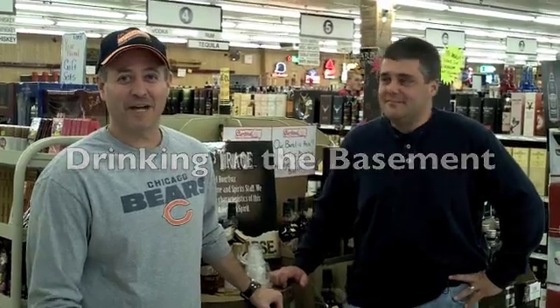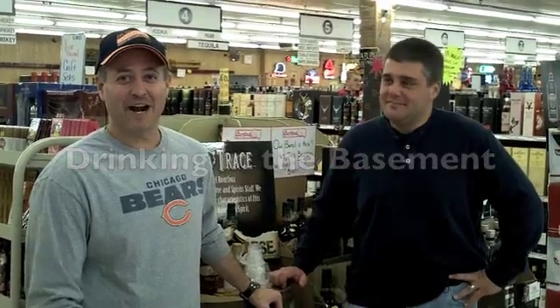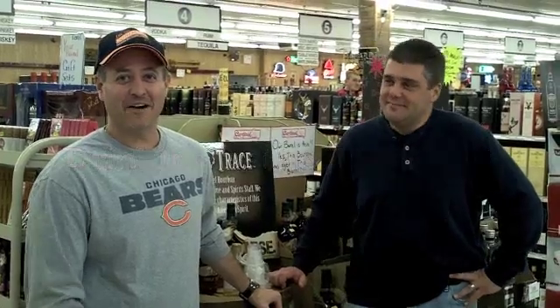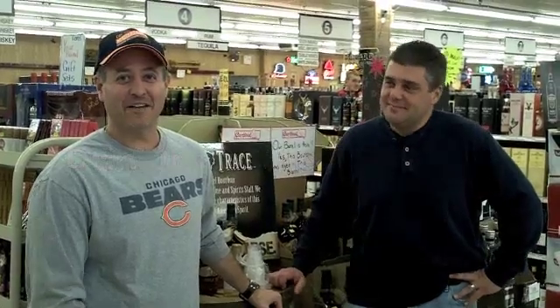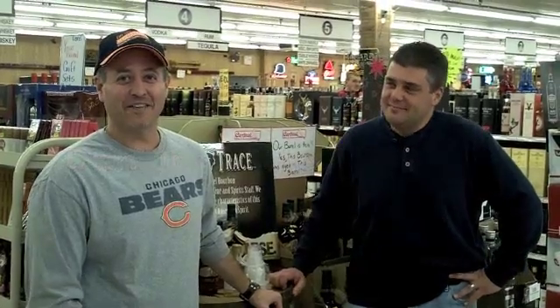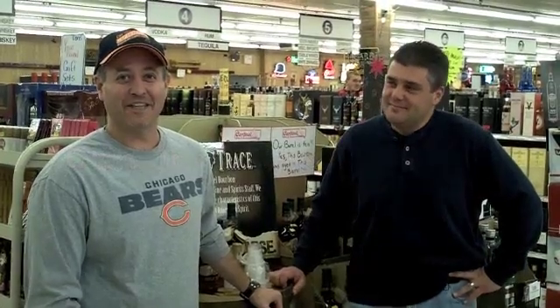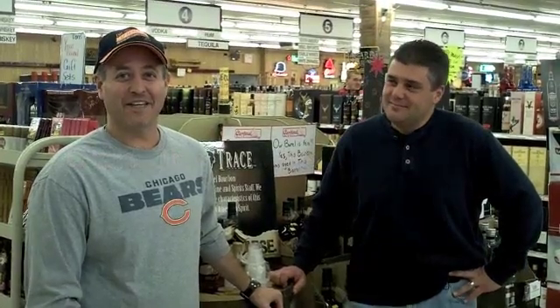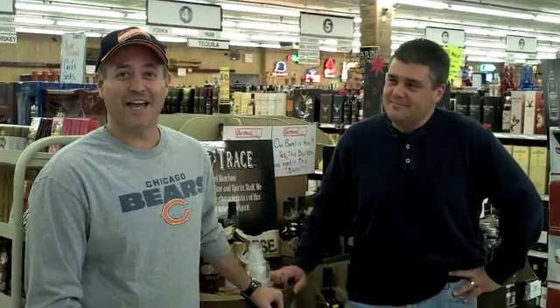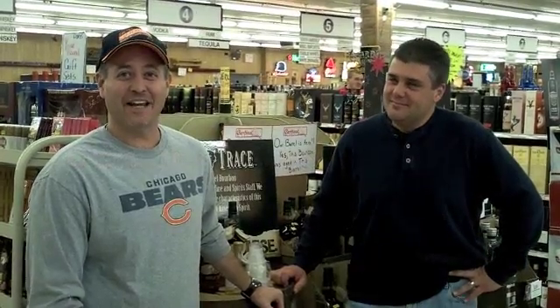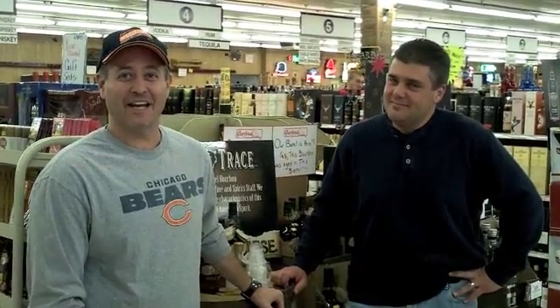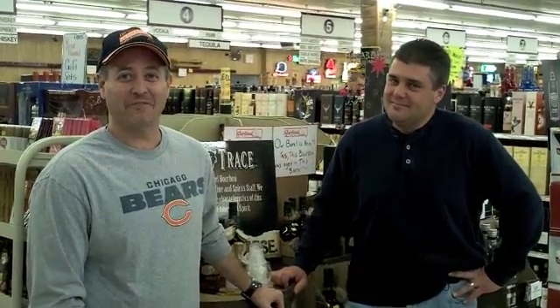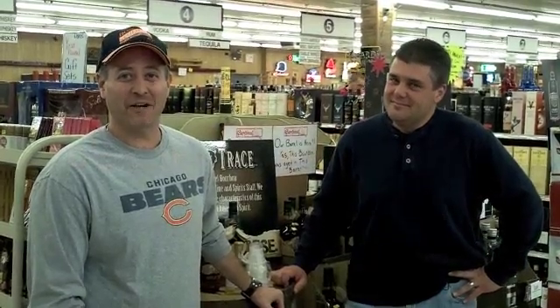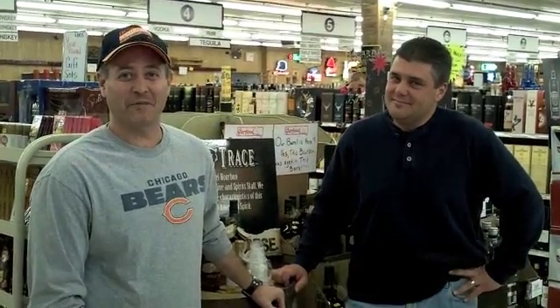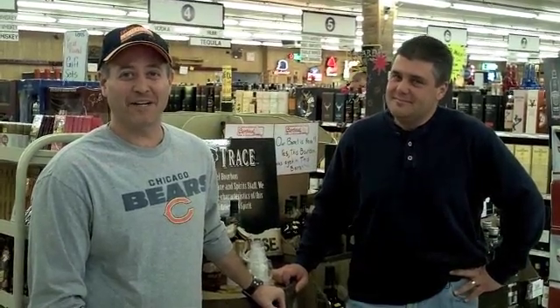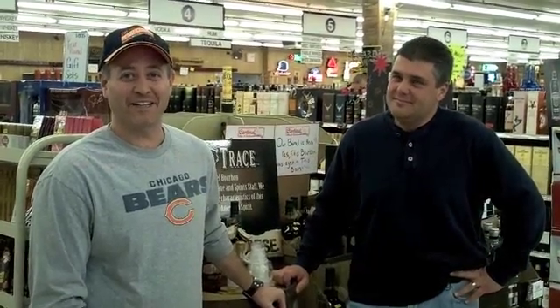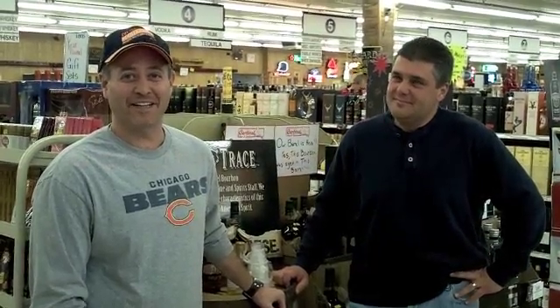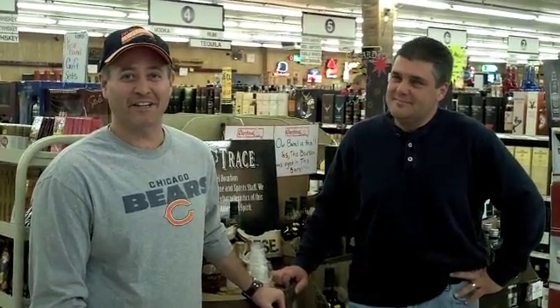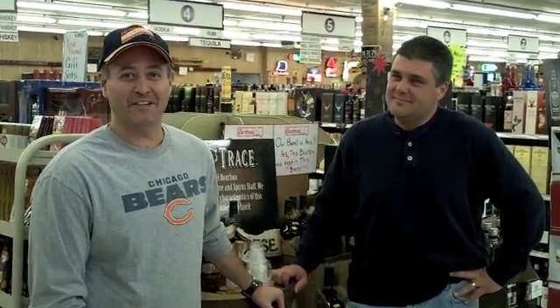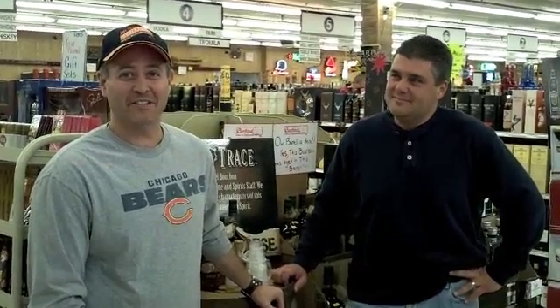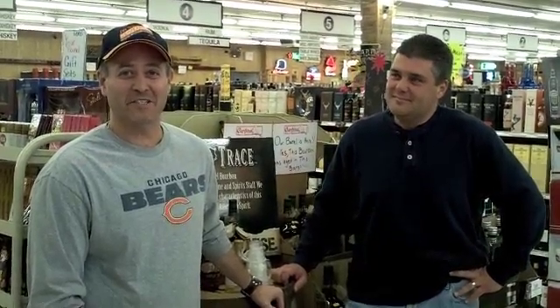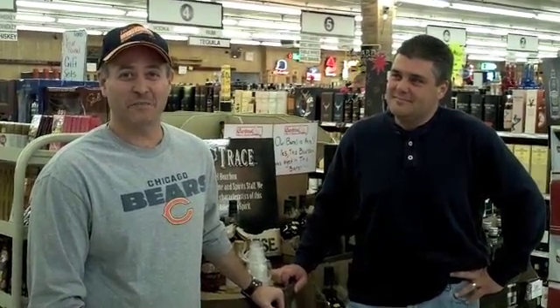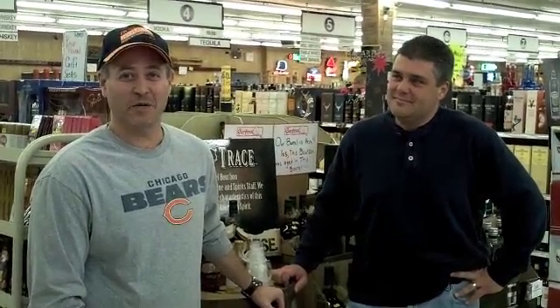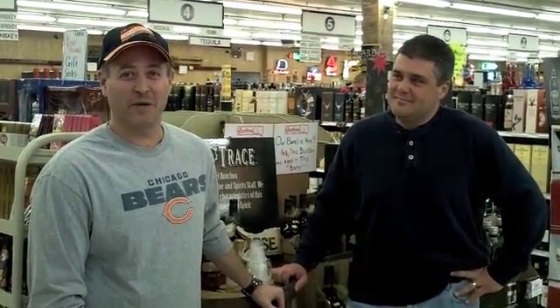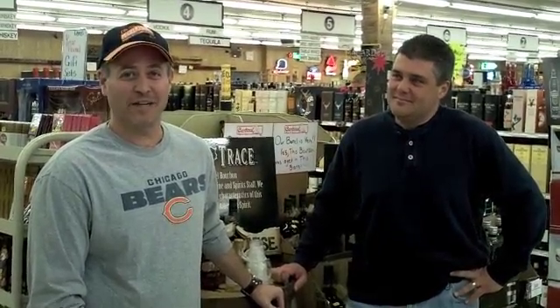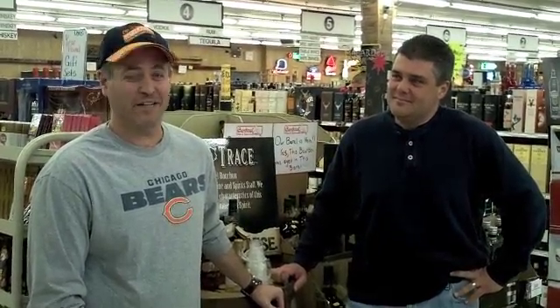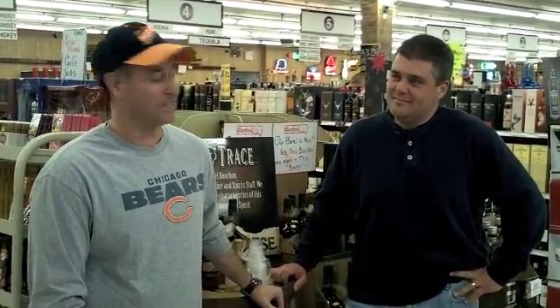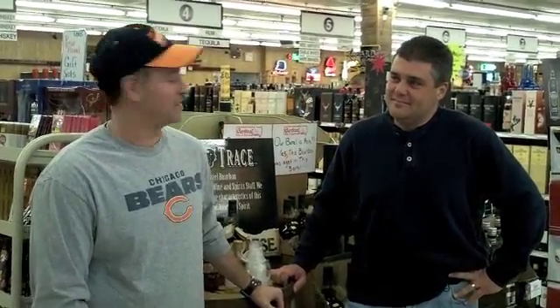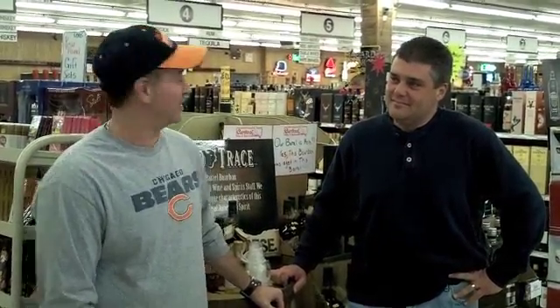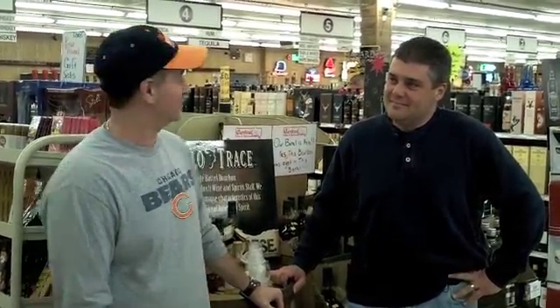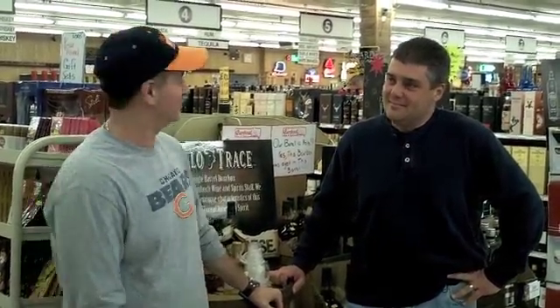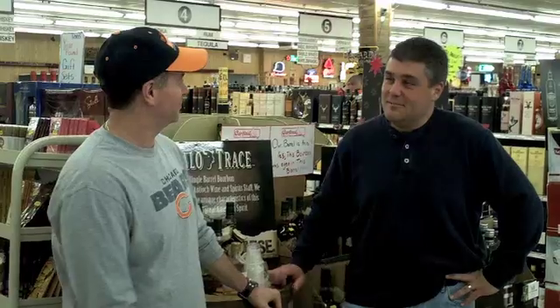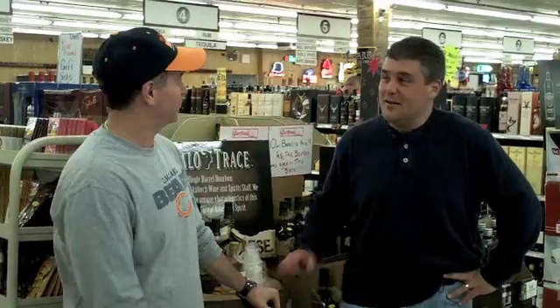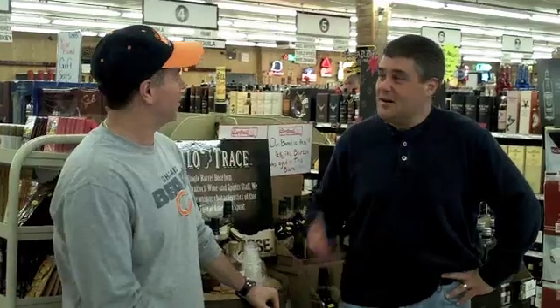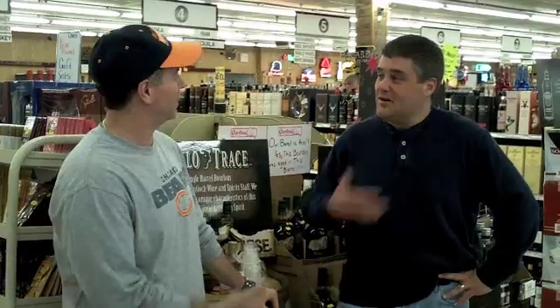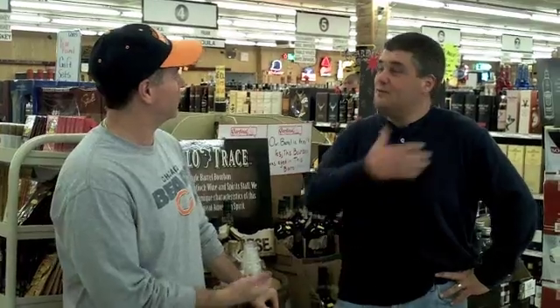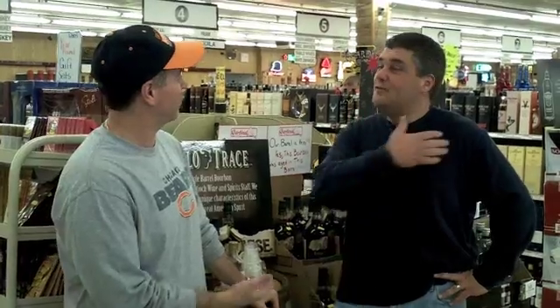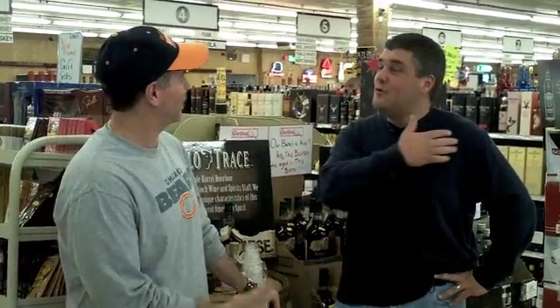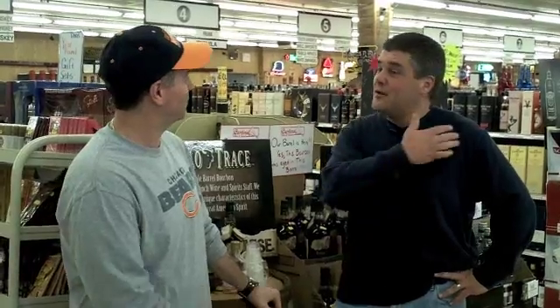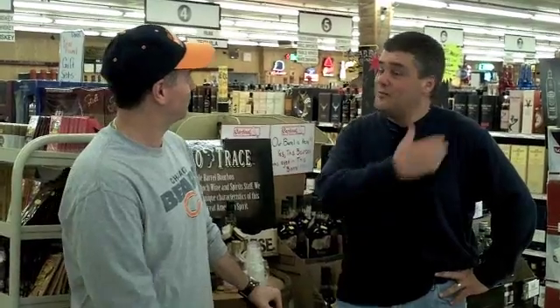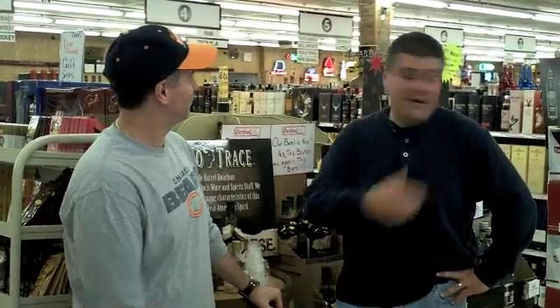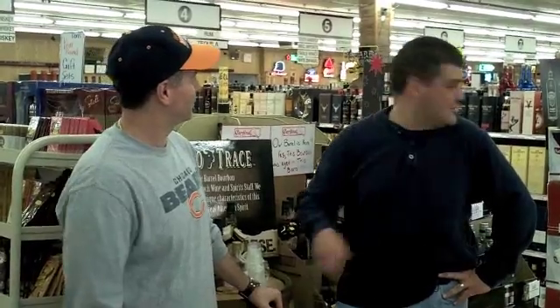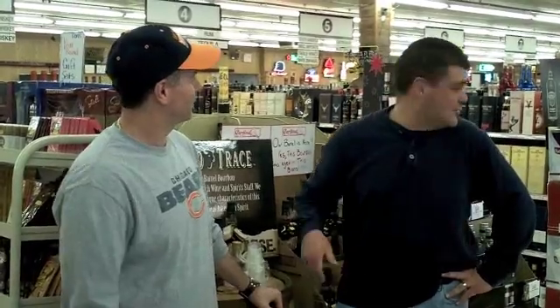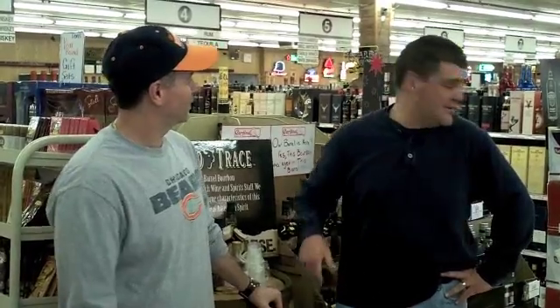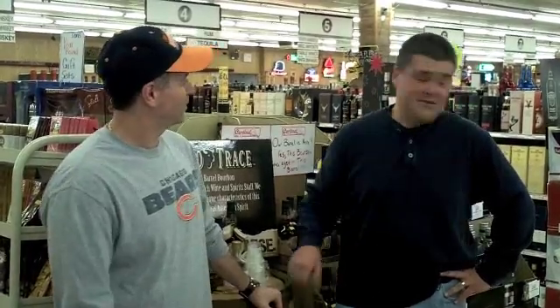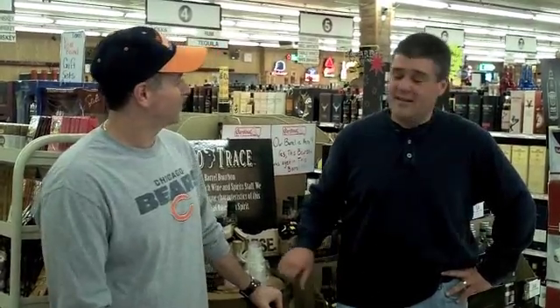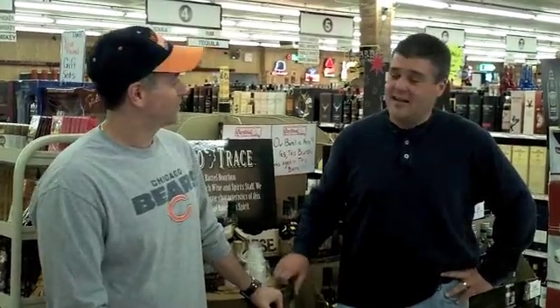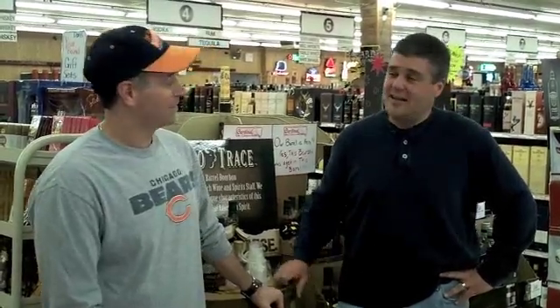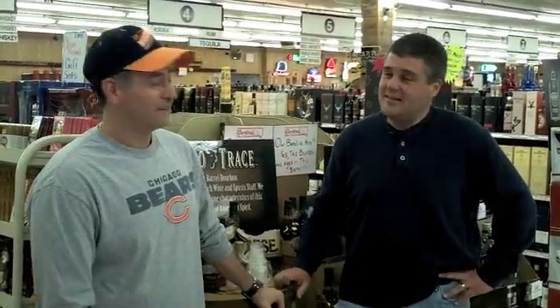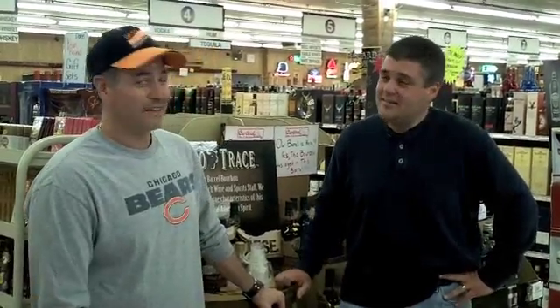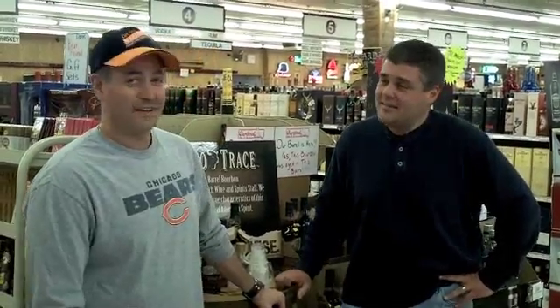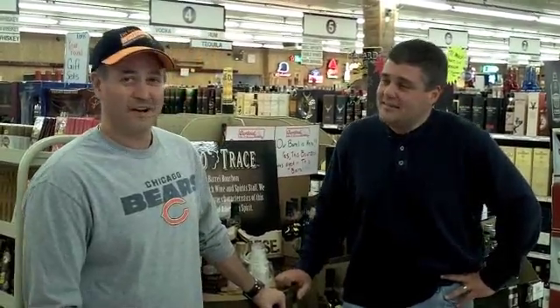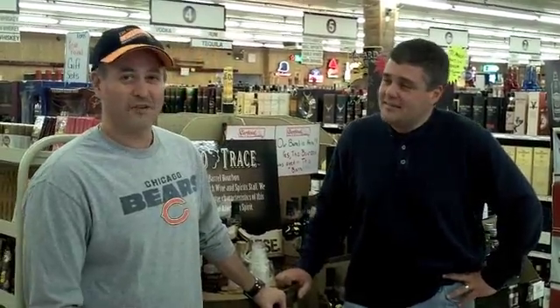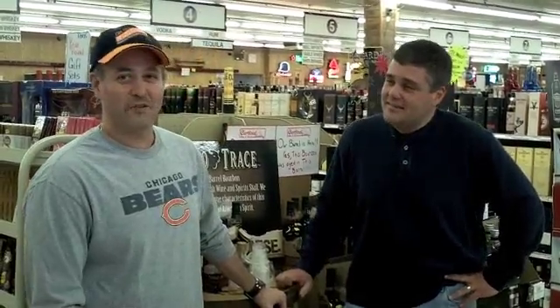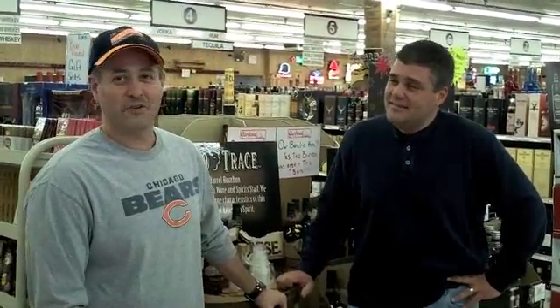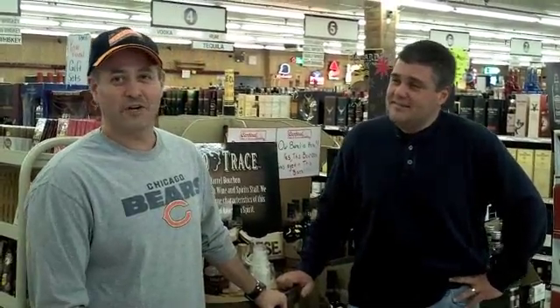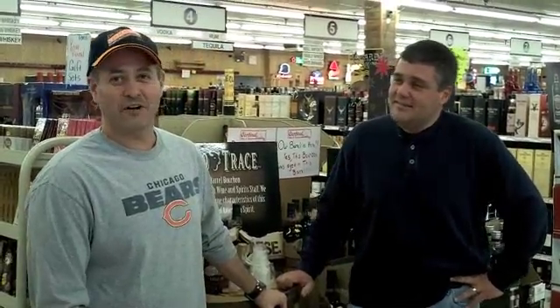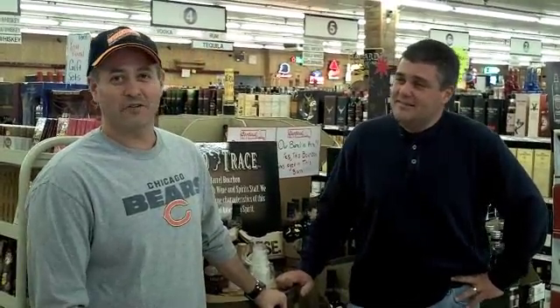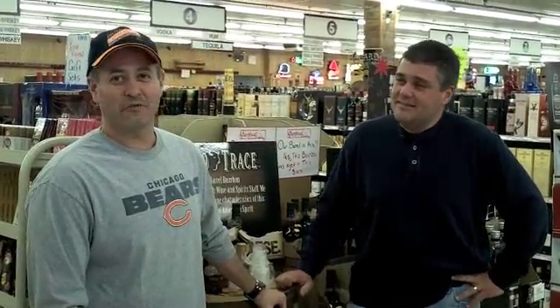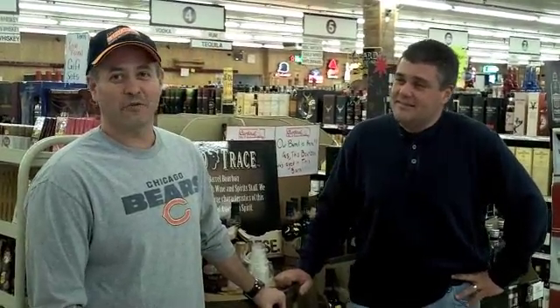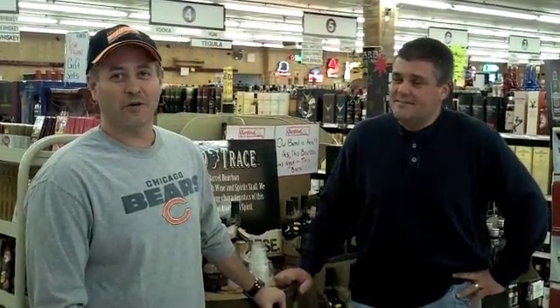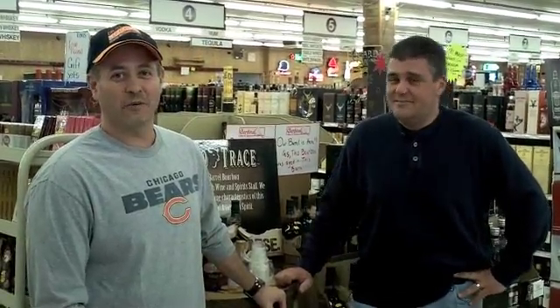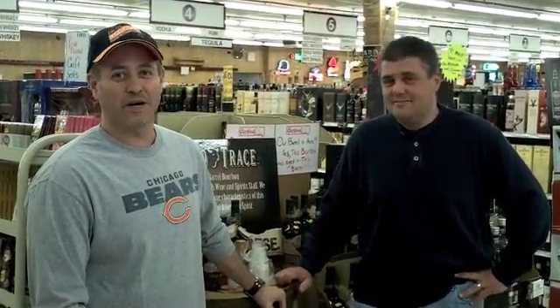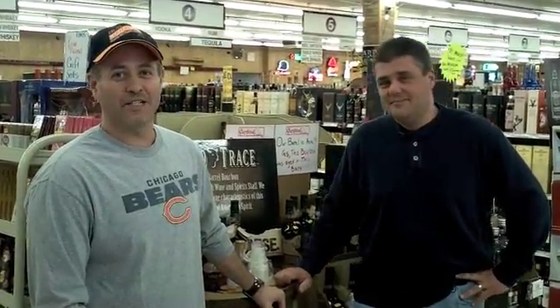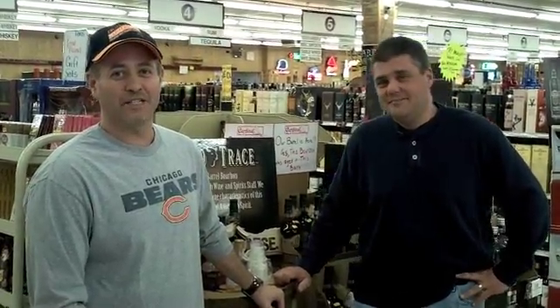Here we are at the ENIAC Fine Wine & Liquors Spring Wine Tasting. About 130 to 140 wines over there today.